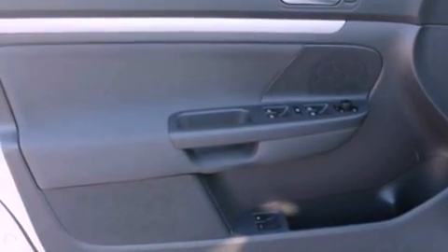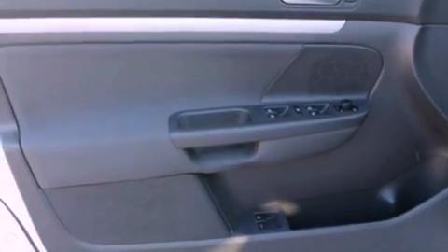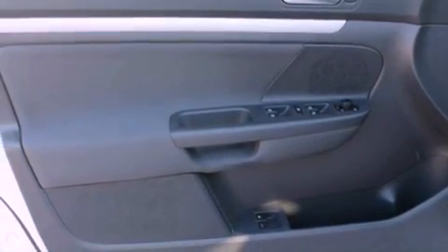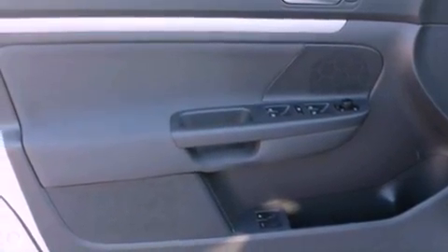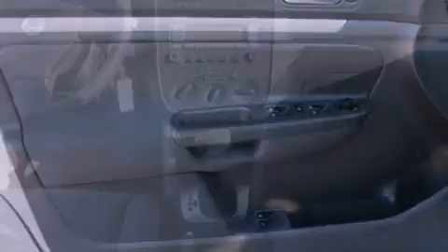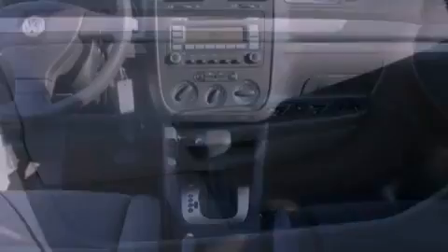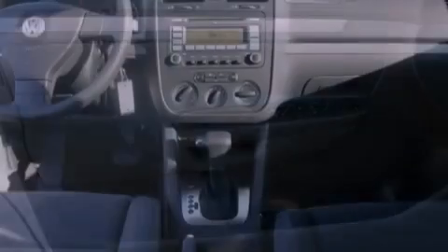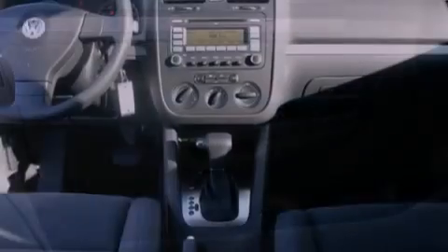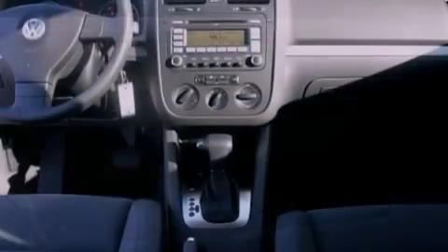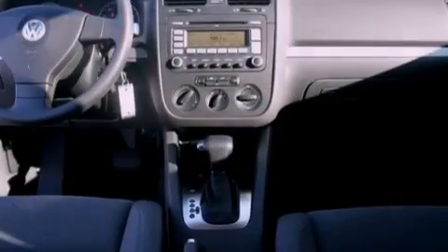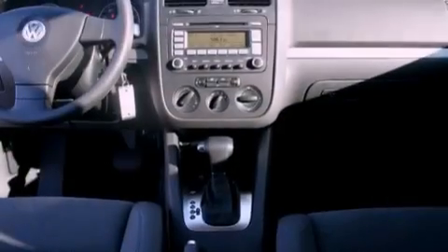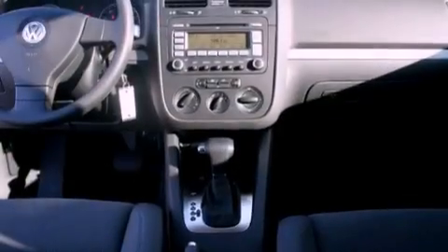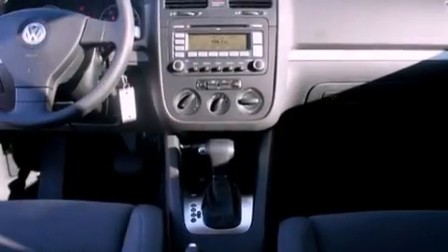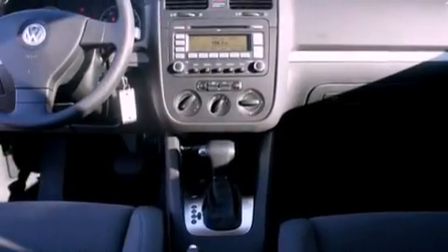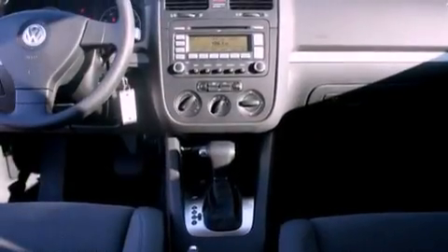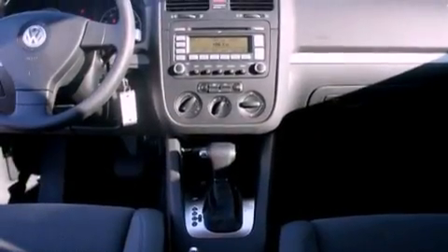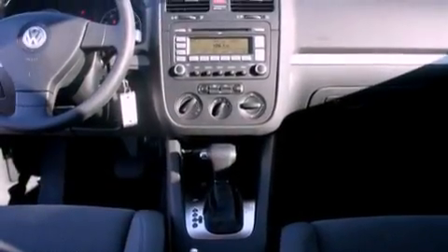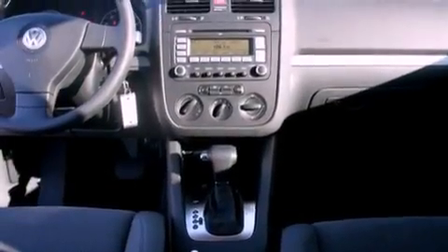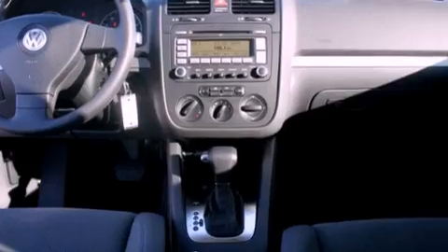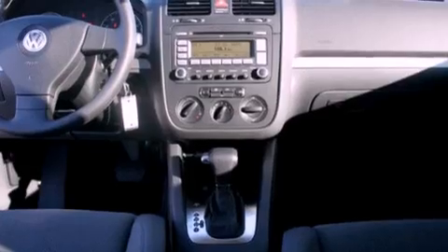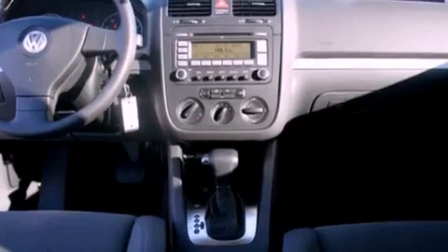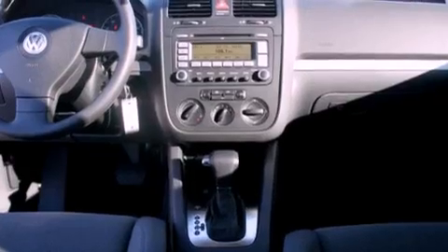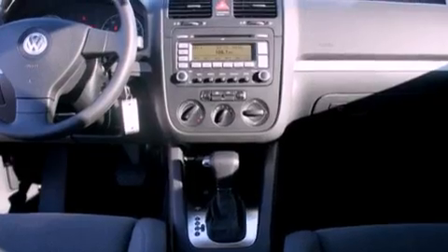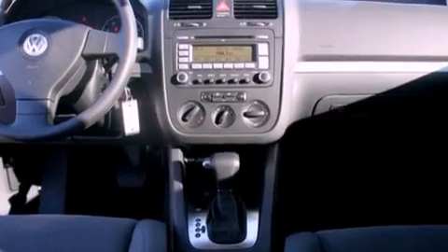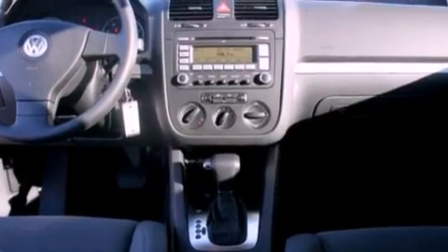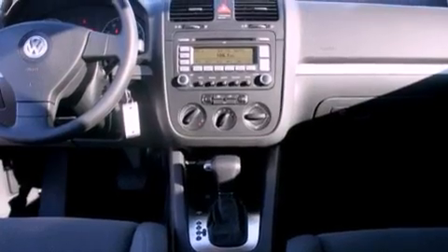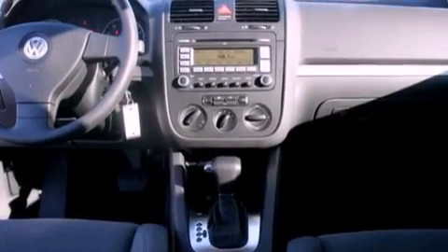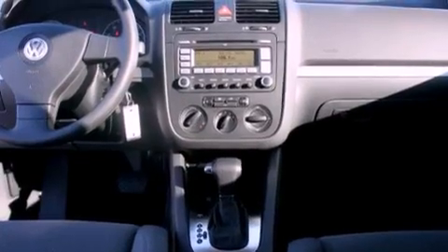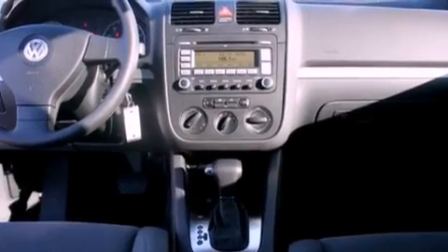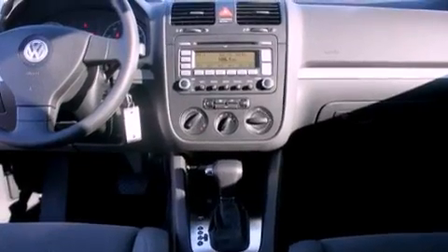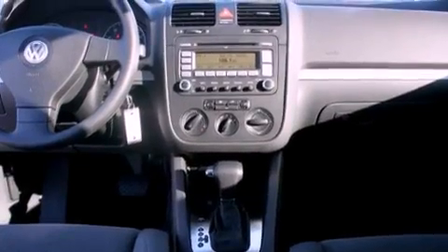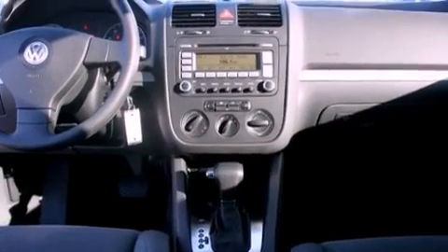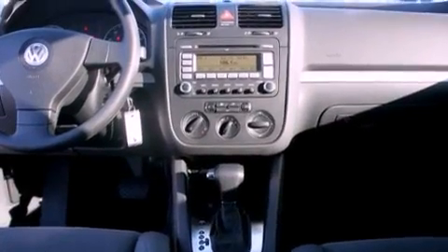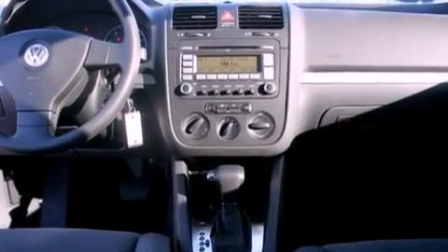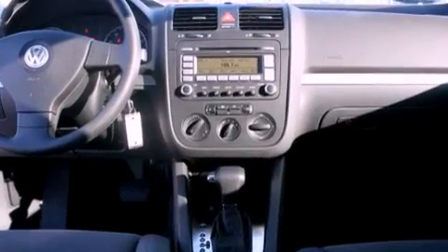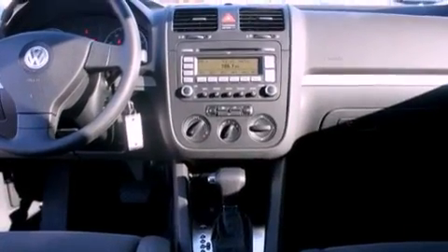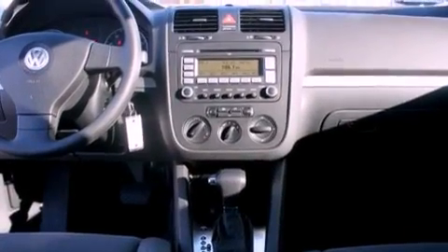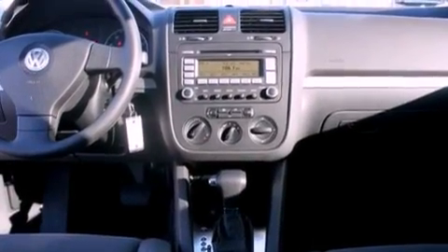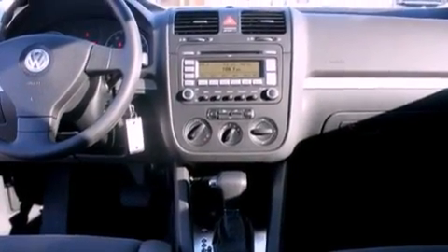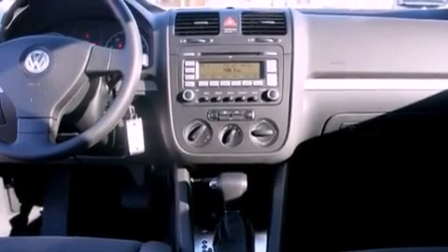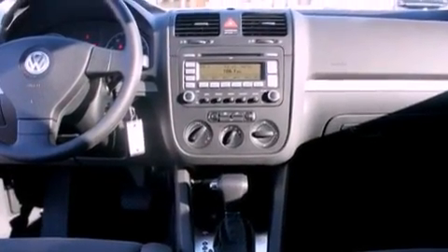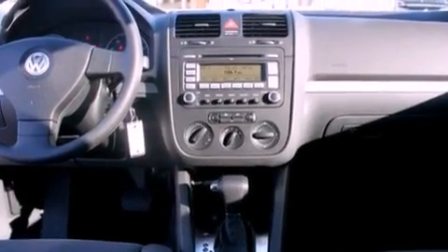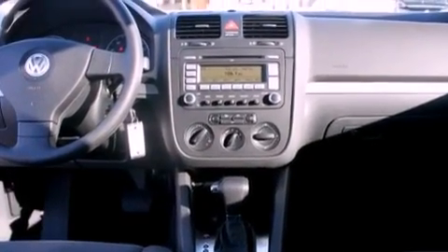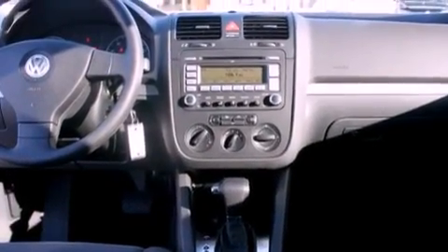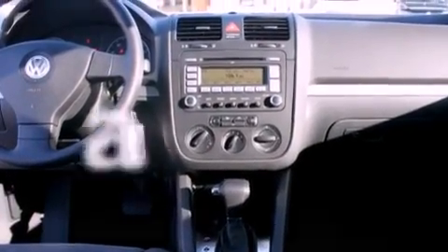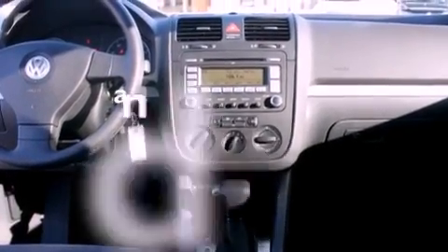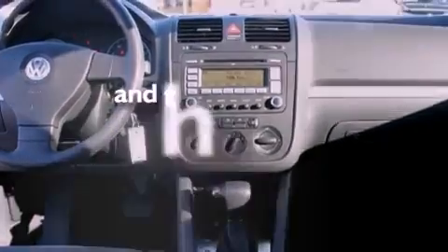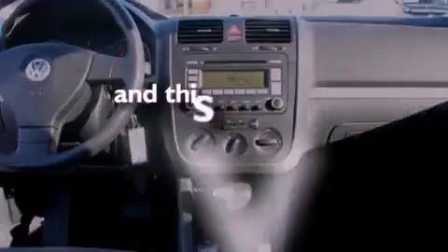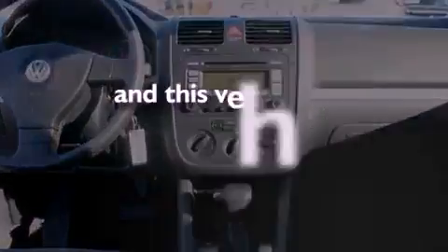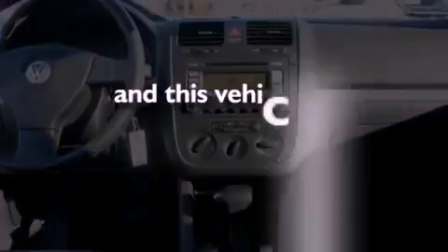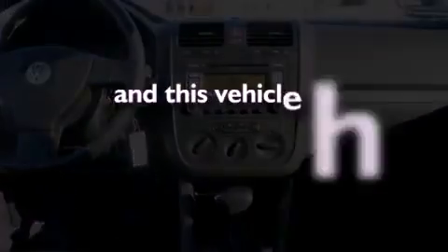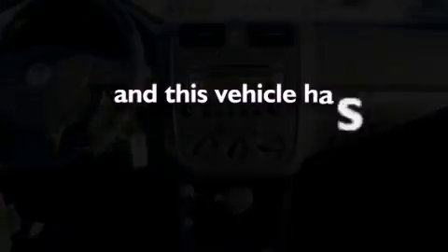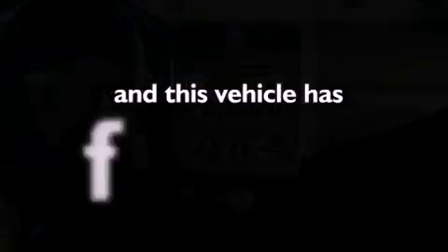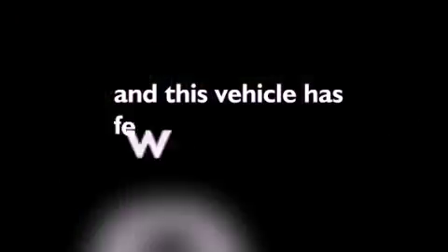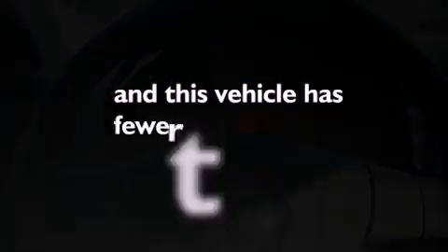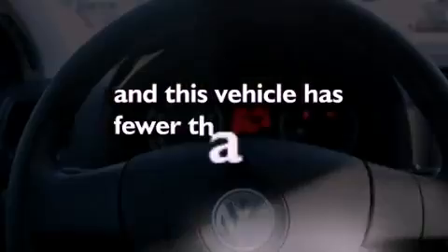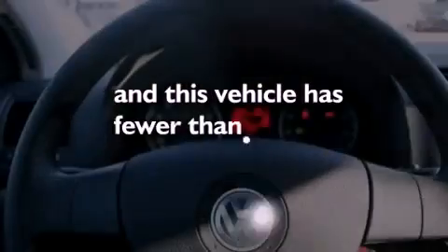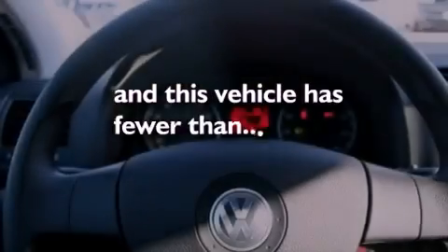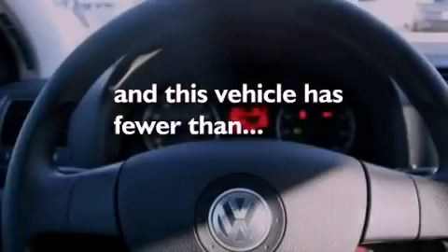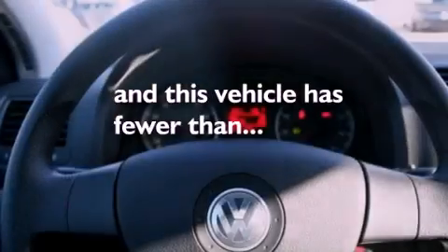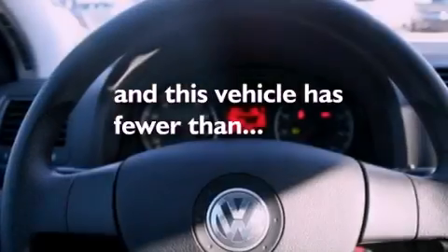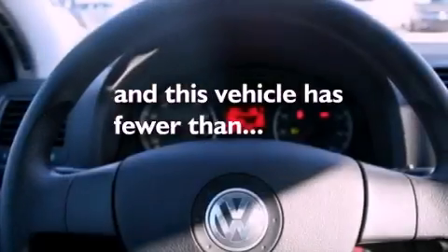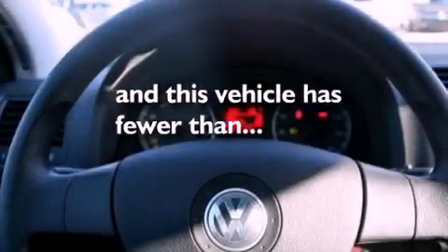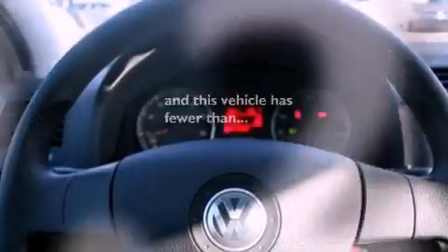Also included are tinted glass, an anti-lock braking system, heated side view mirrors, and this vehicle has less than 40,000 miles.